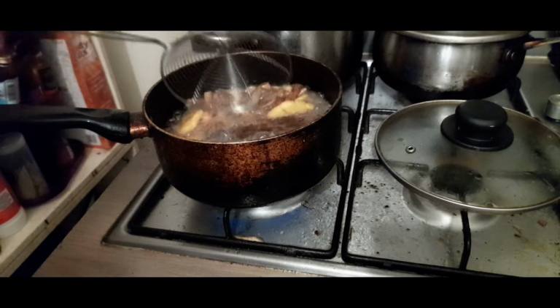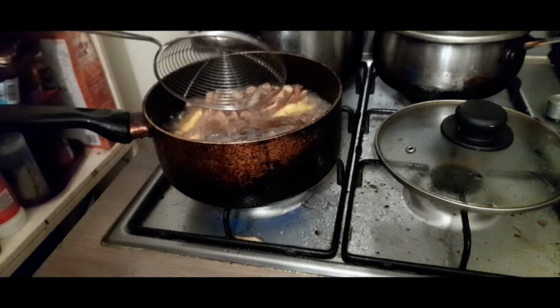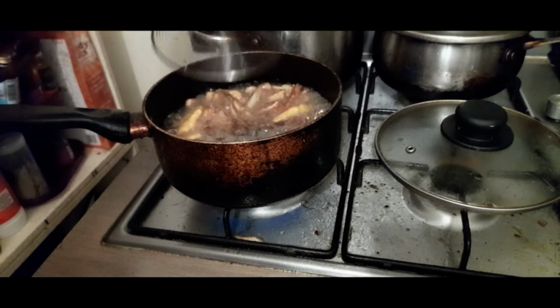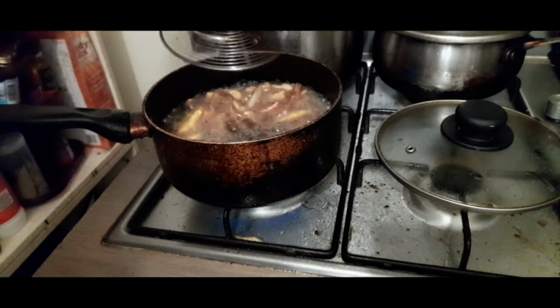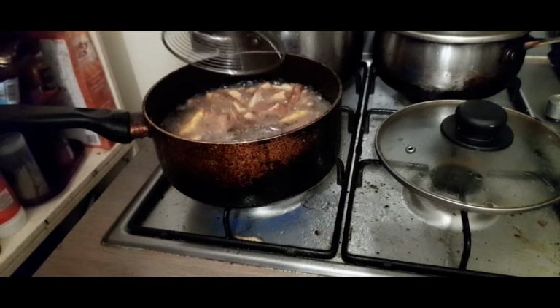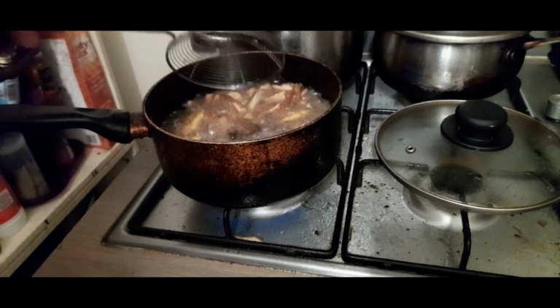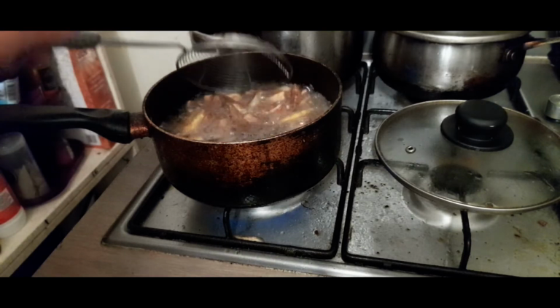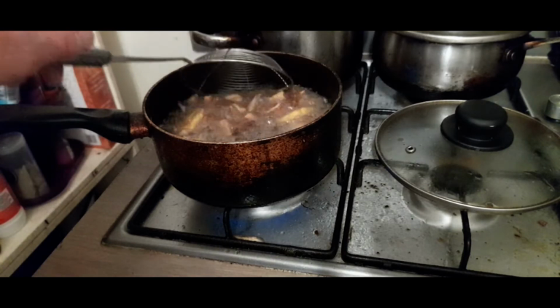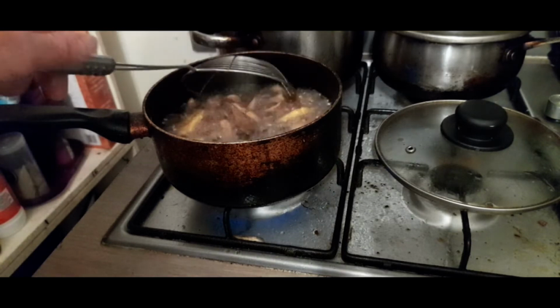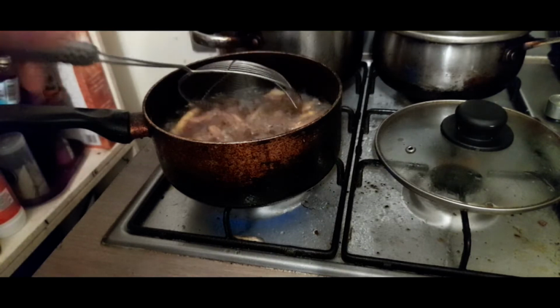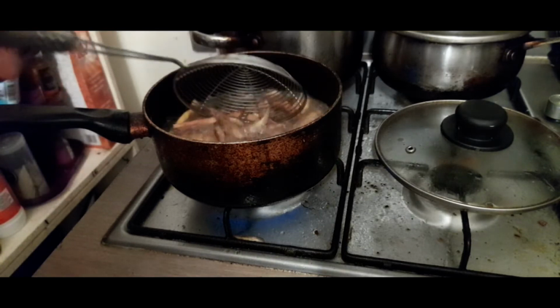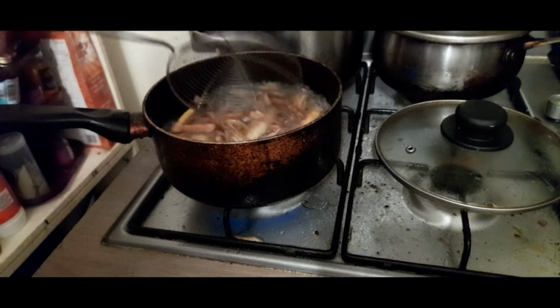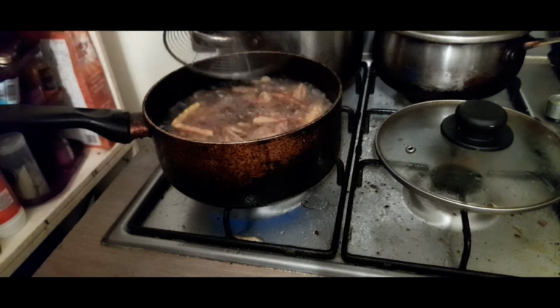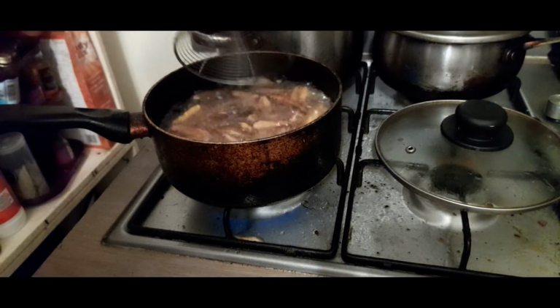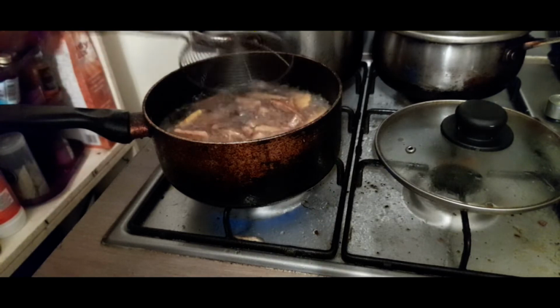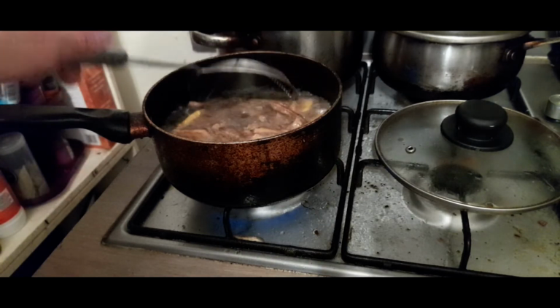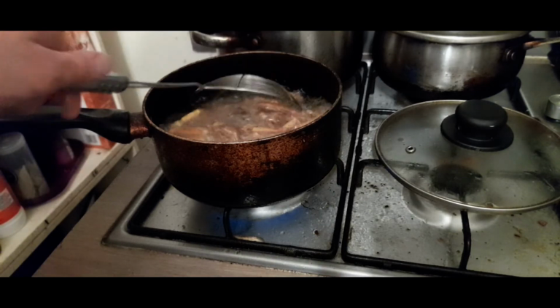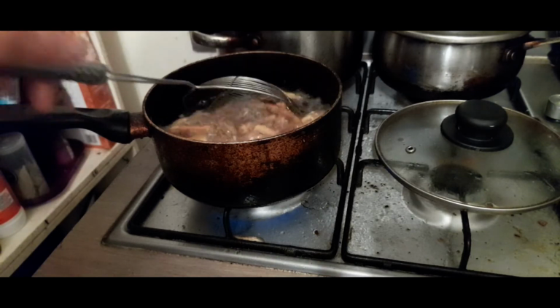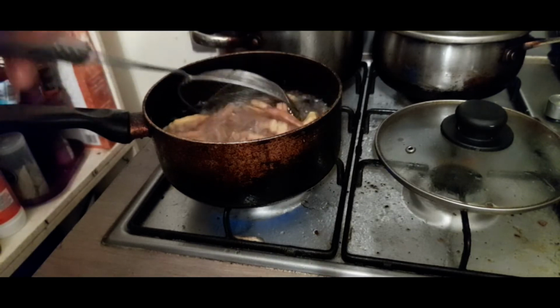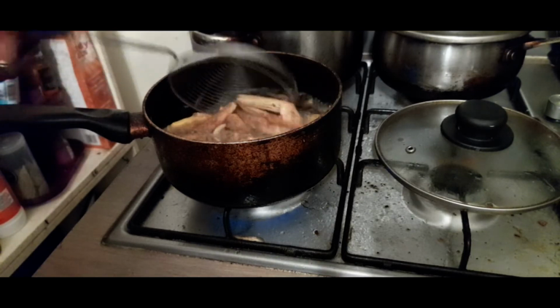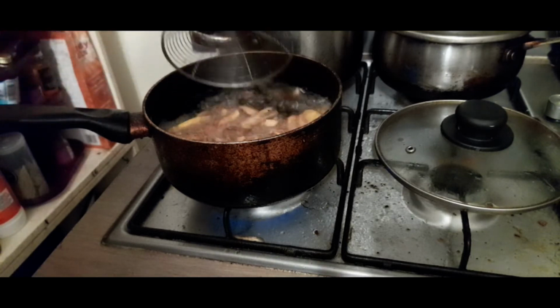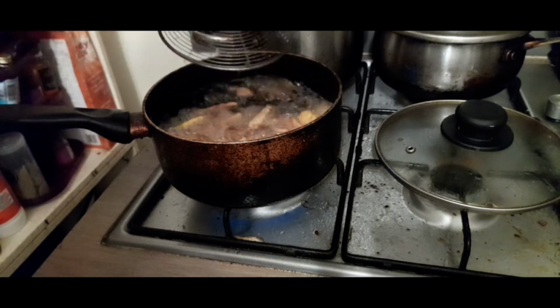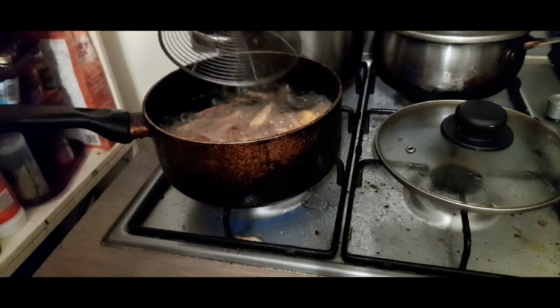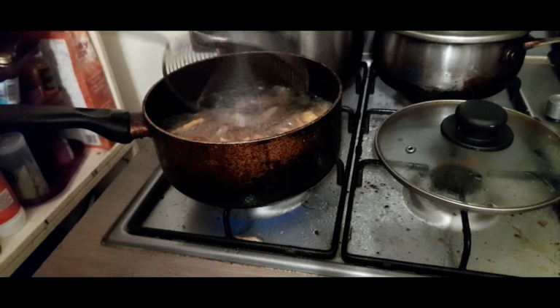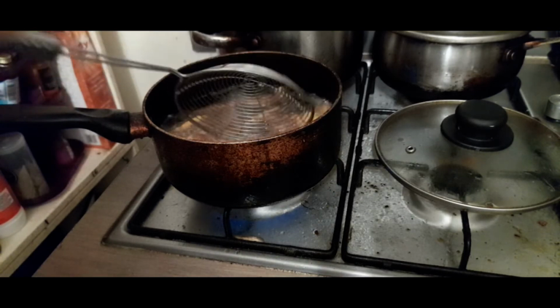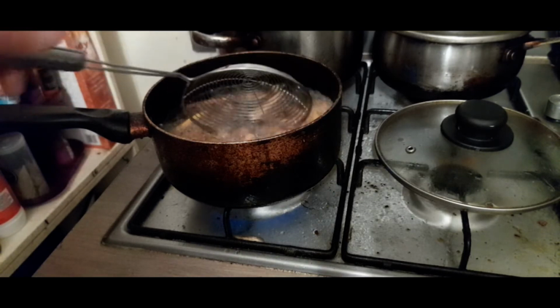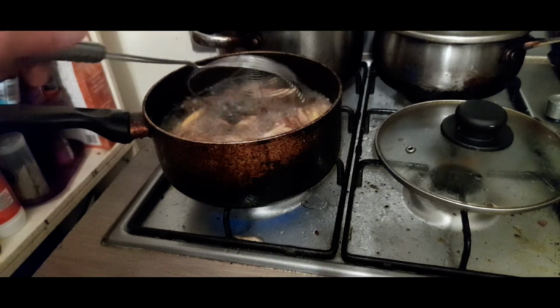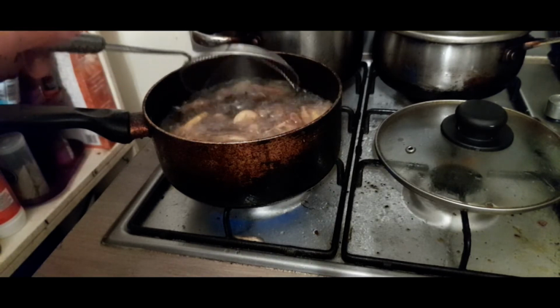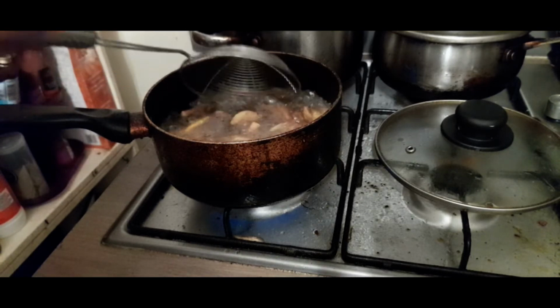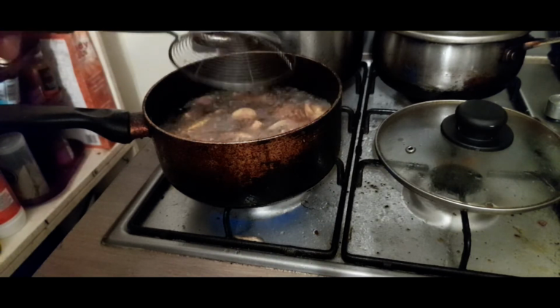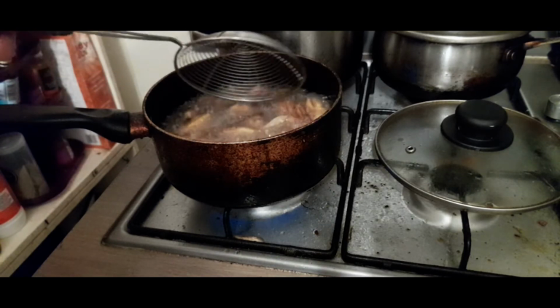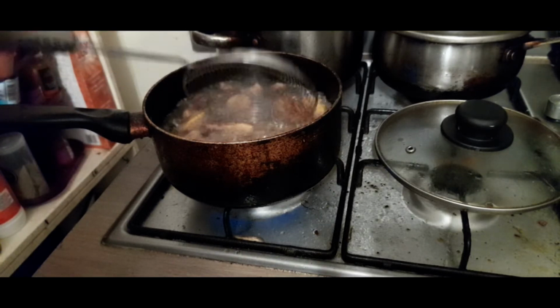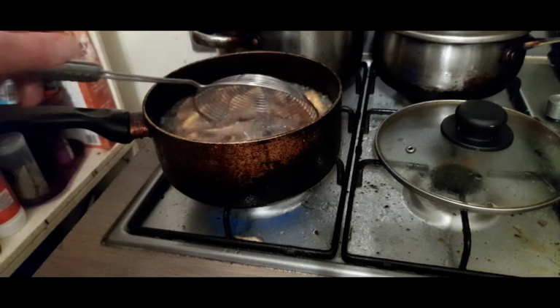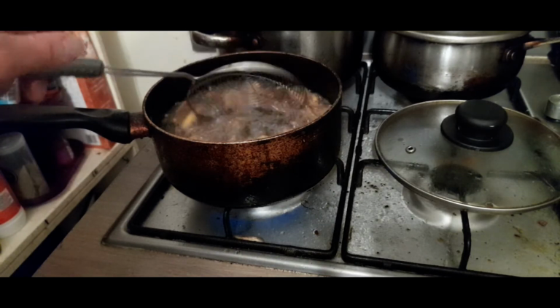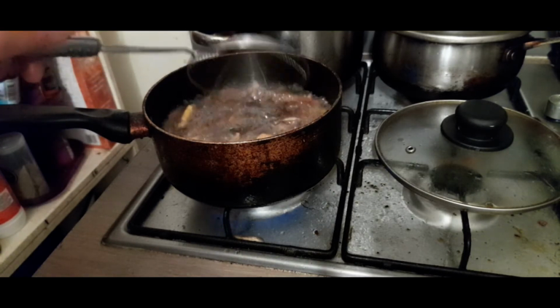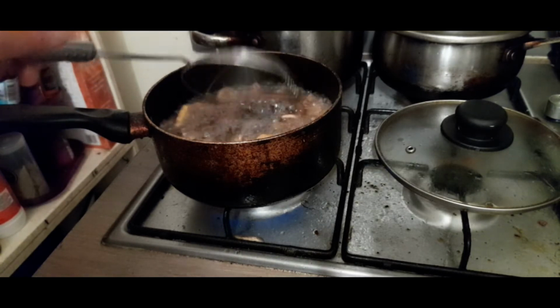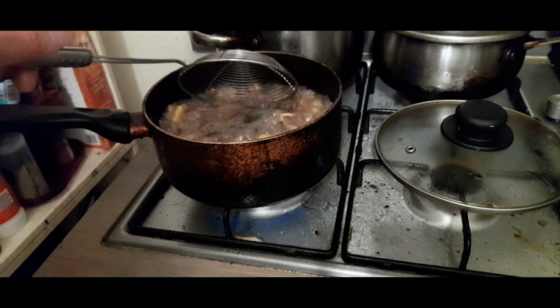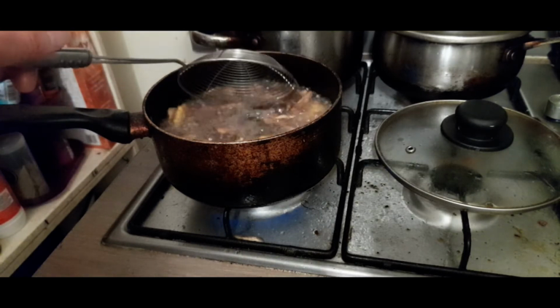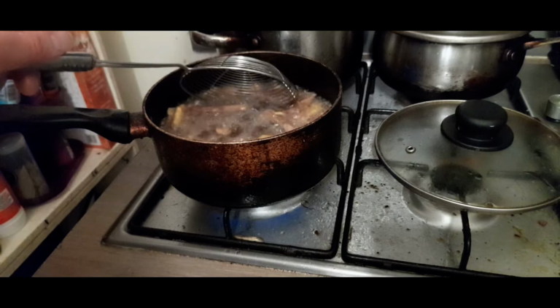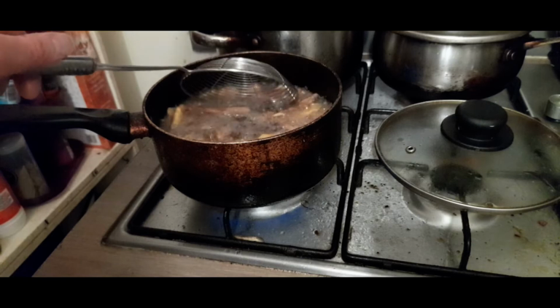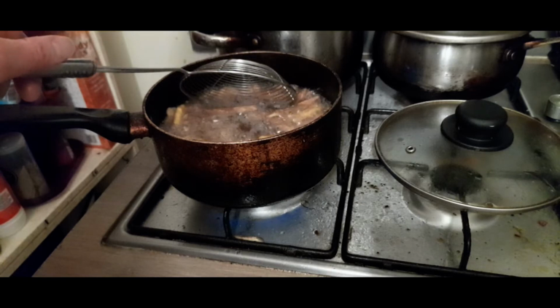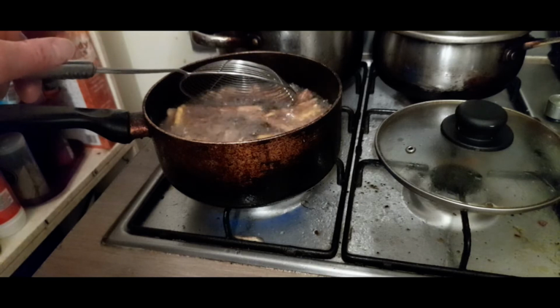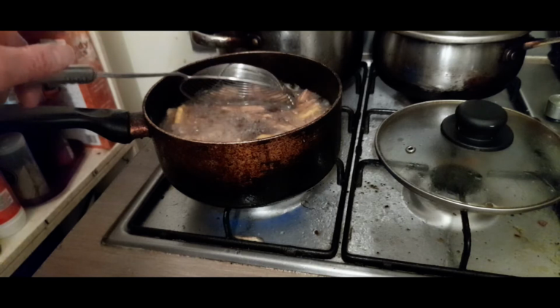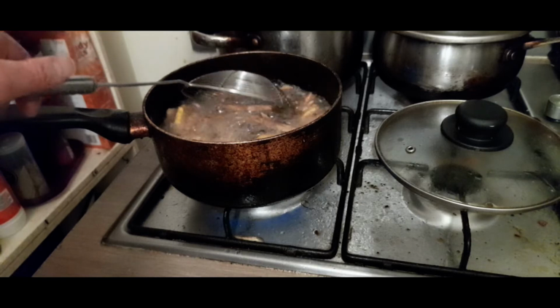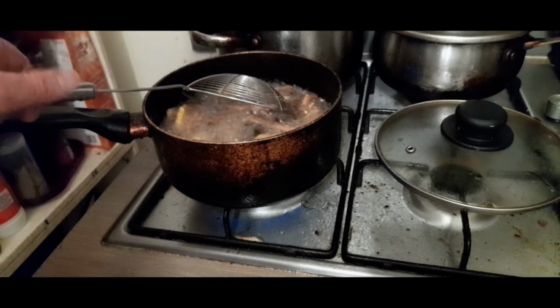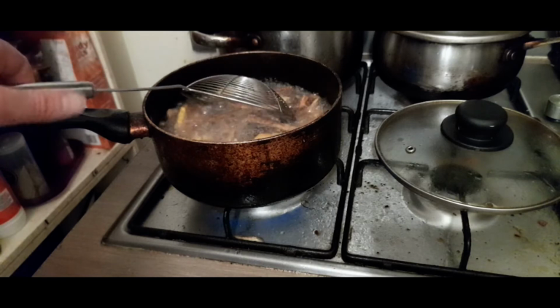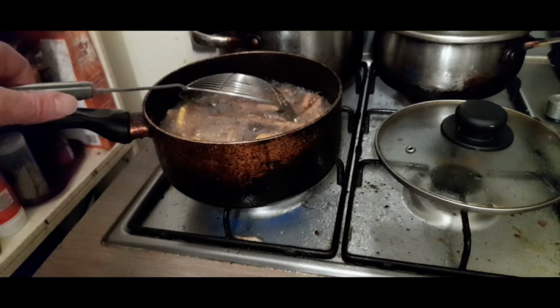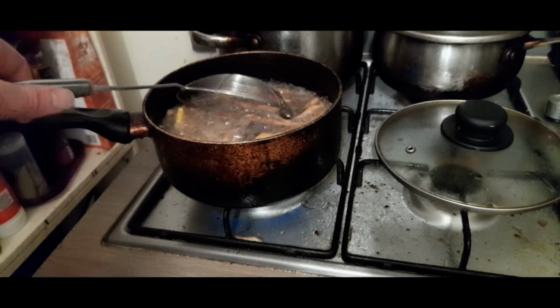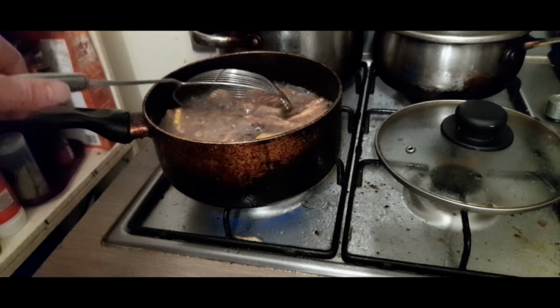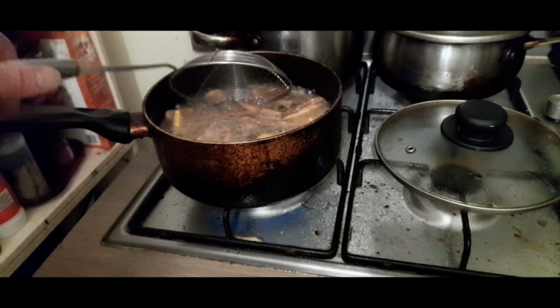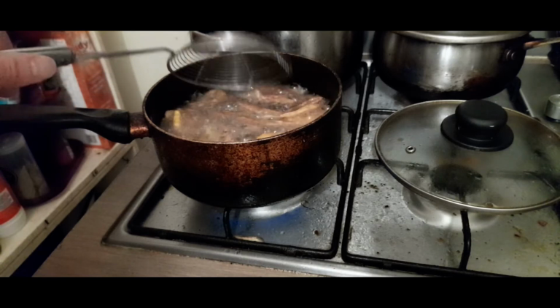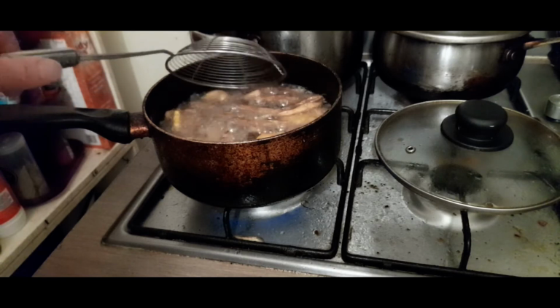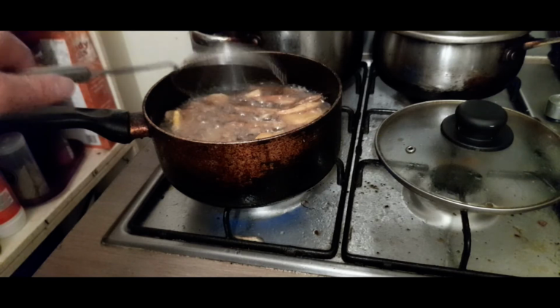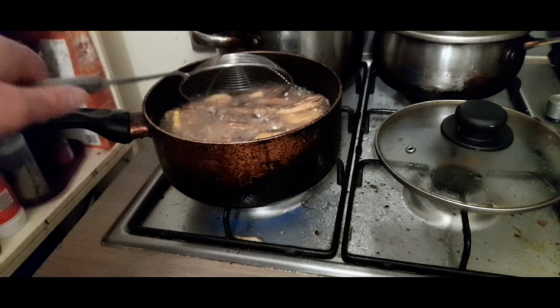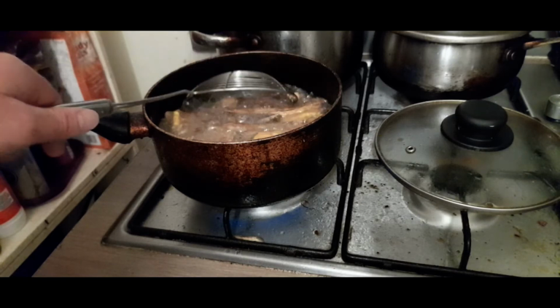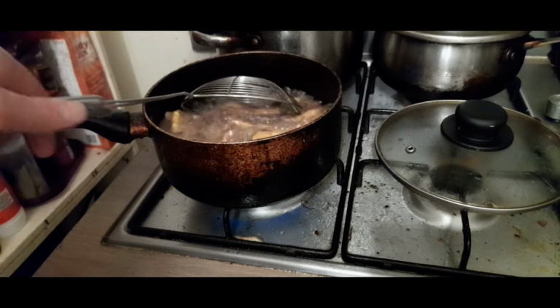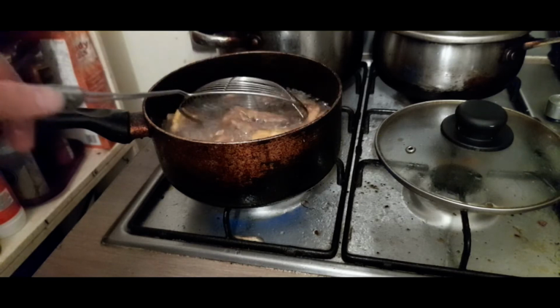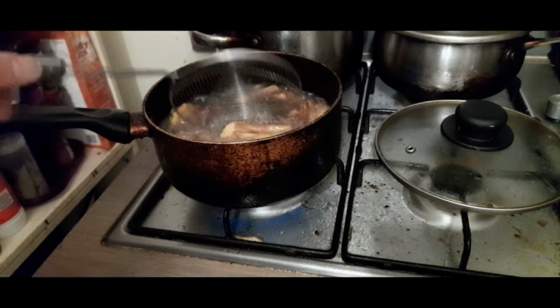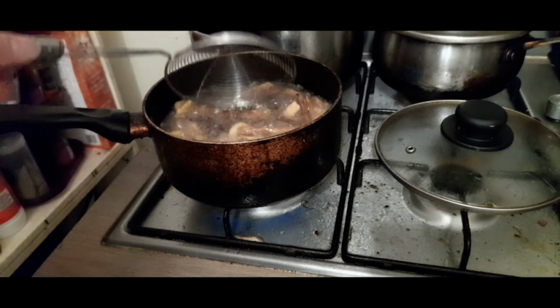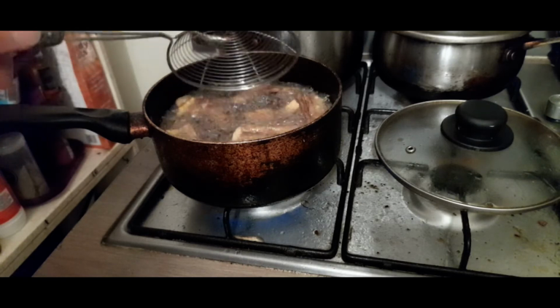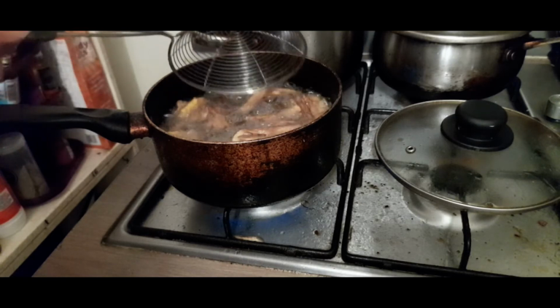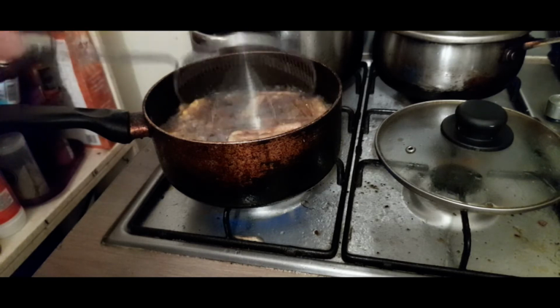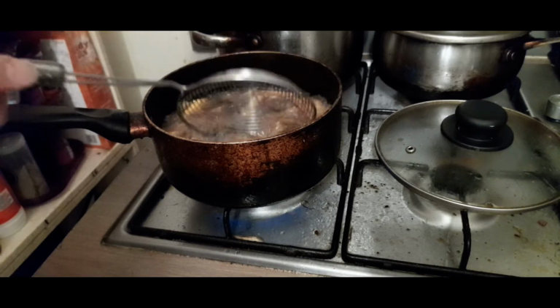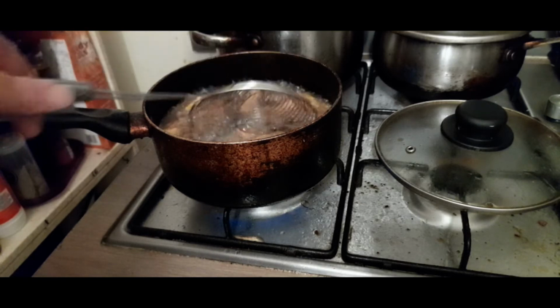Keith Floyd never had this issue. Was it Keith Floyd? Floyd on Fish.